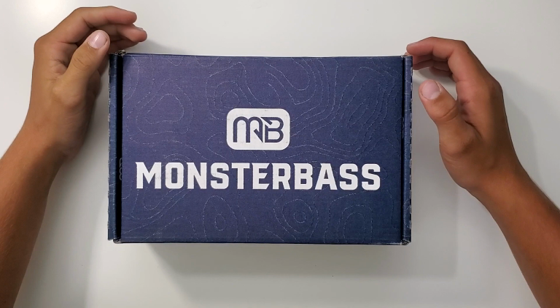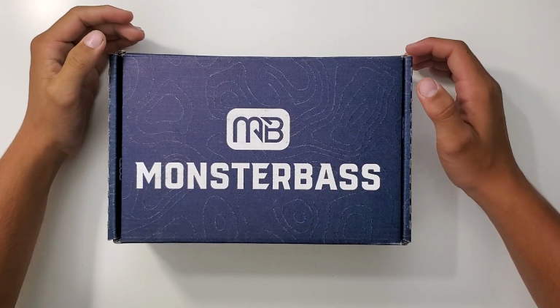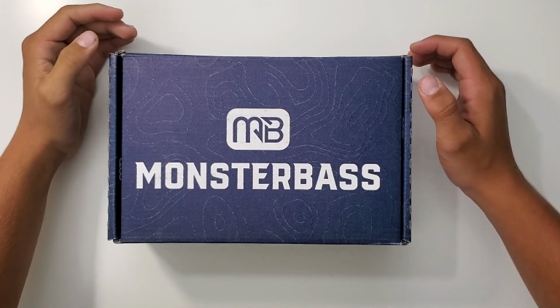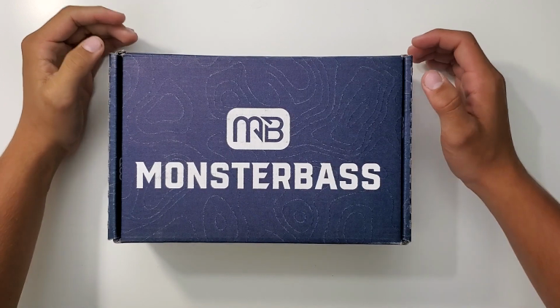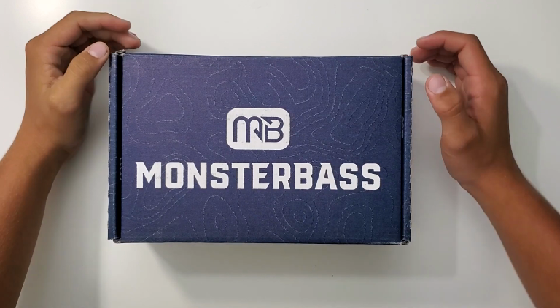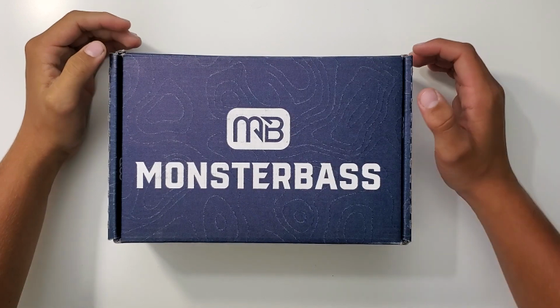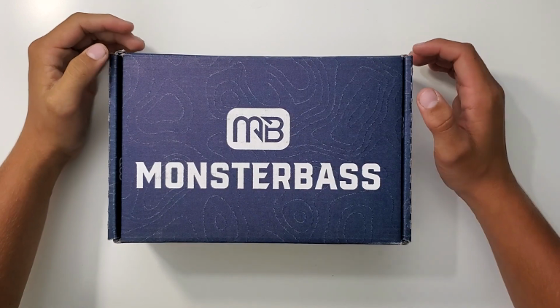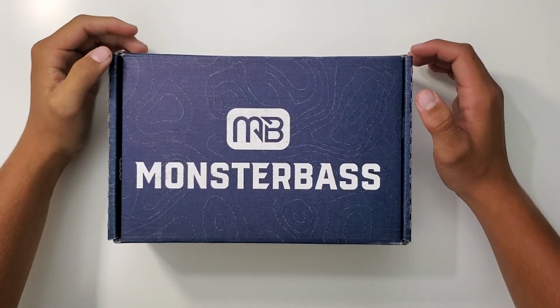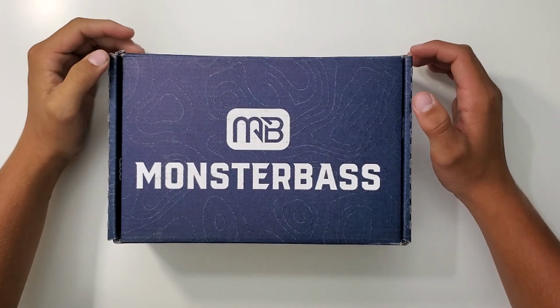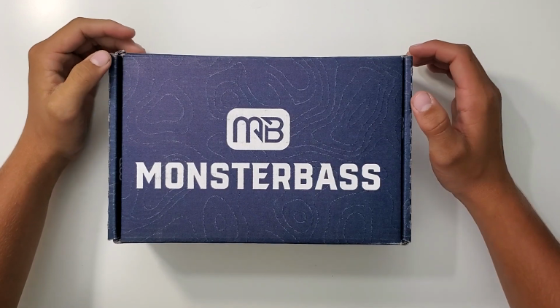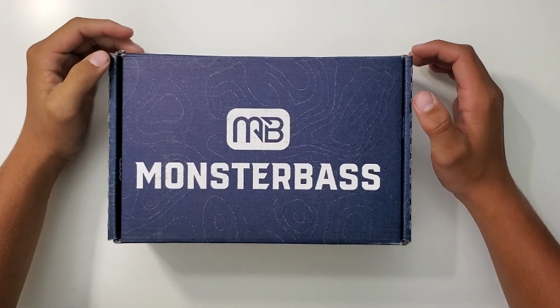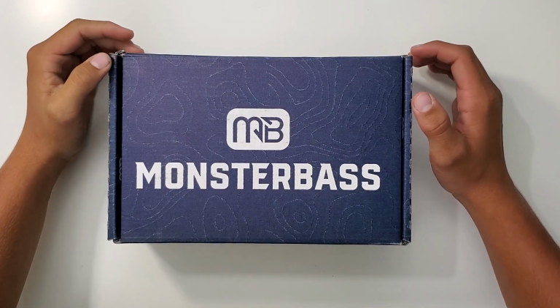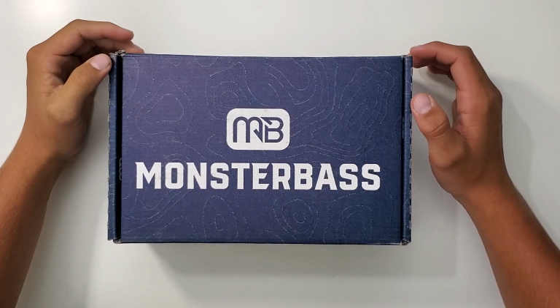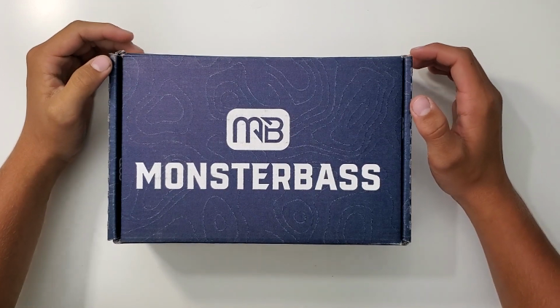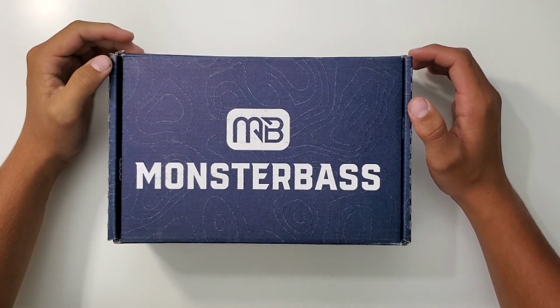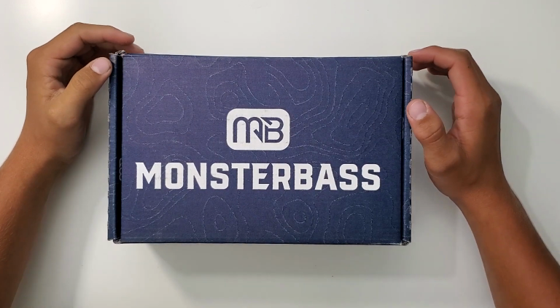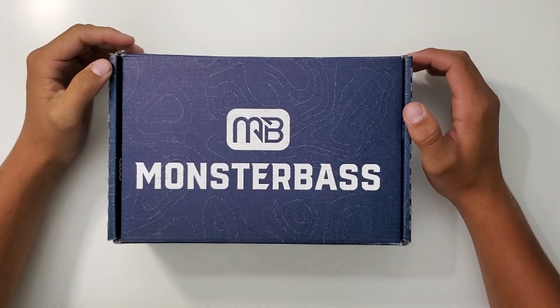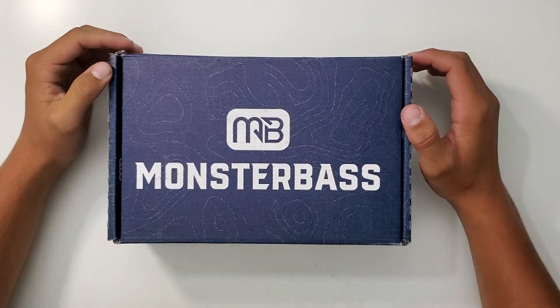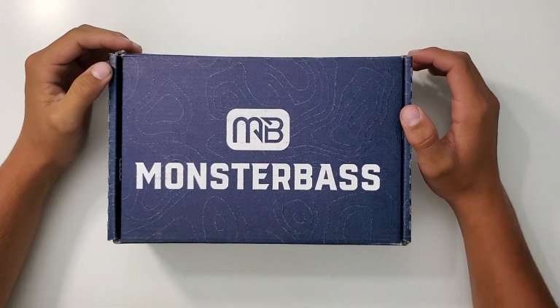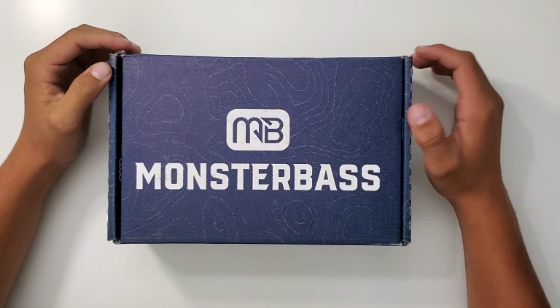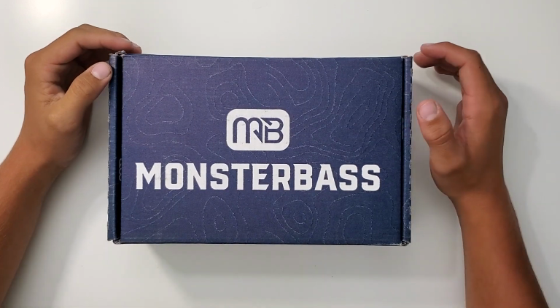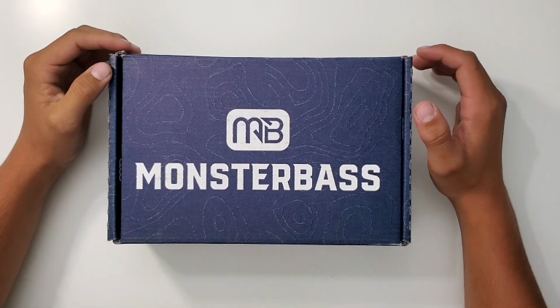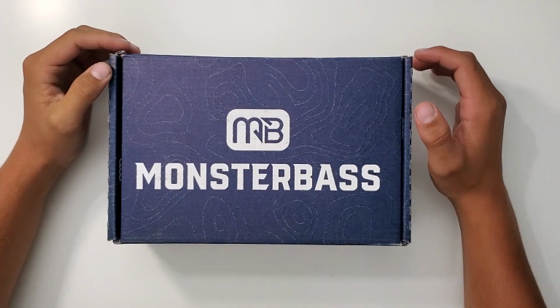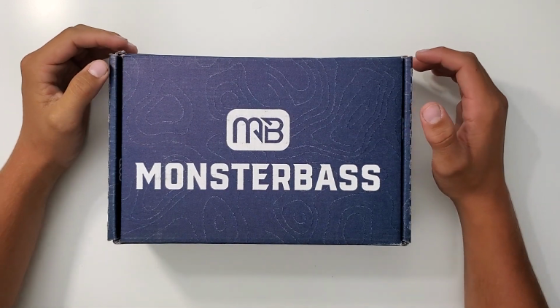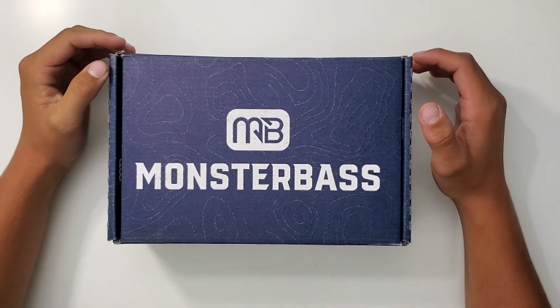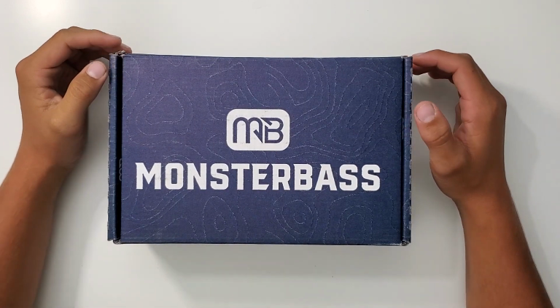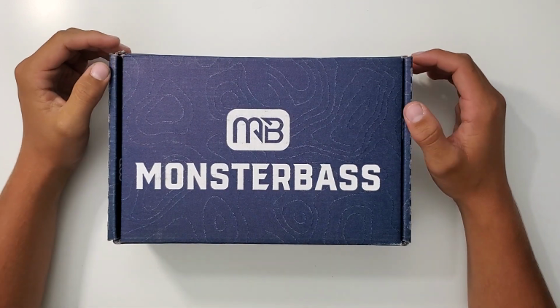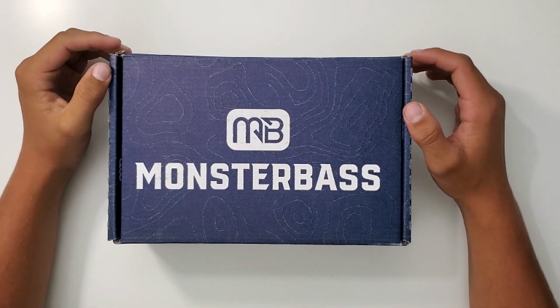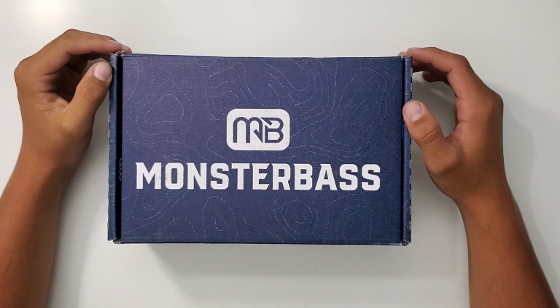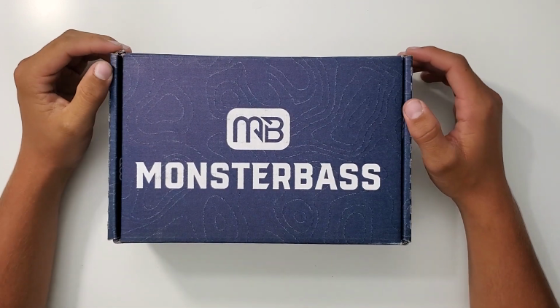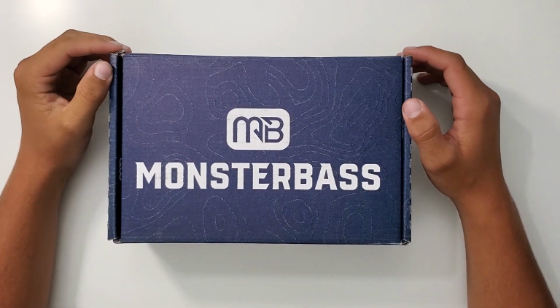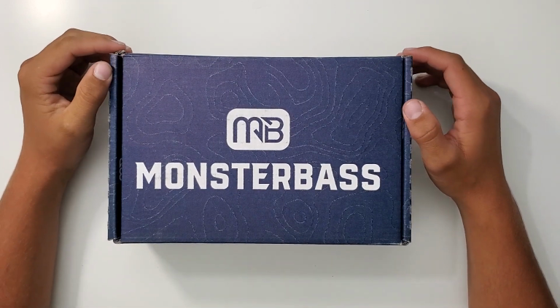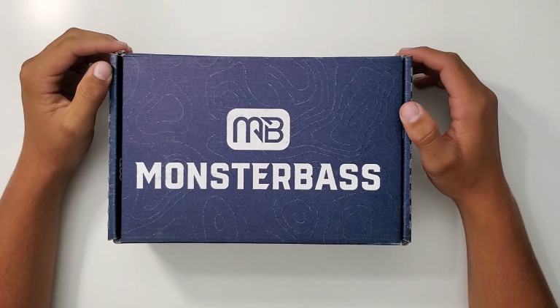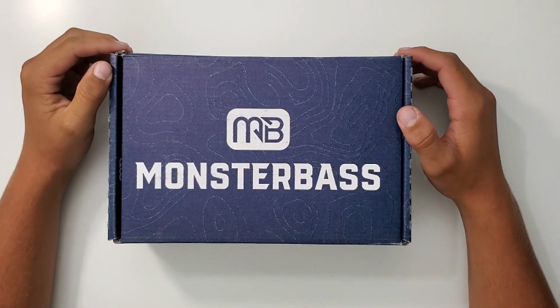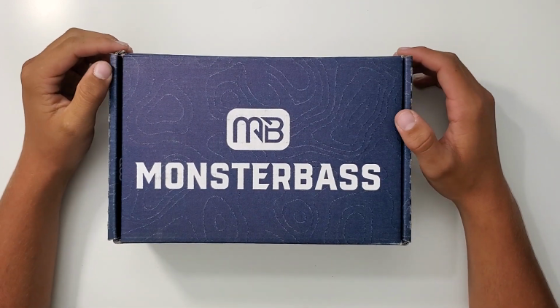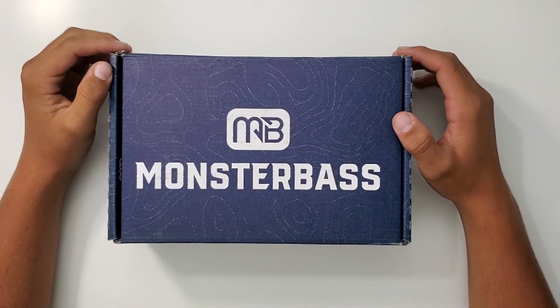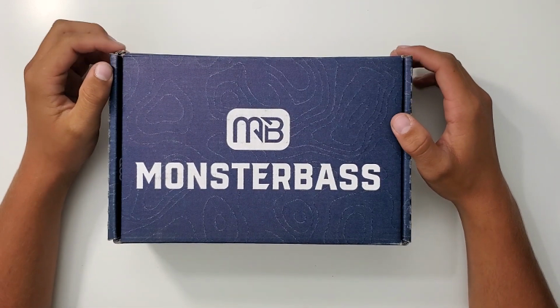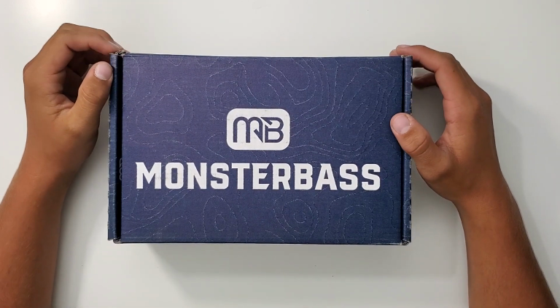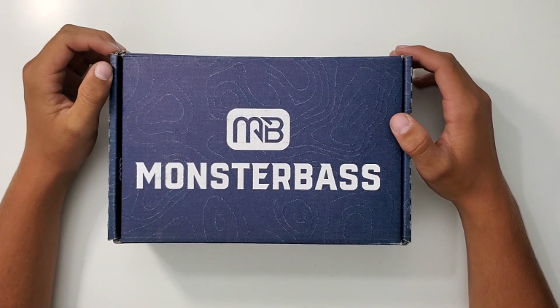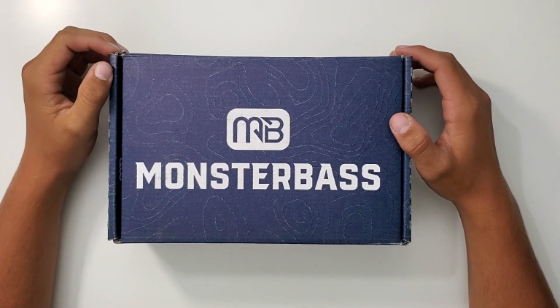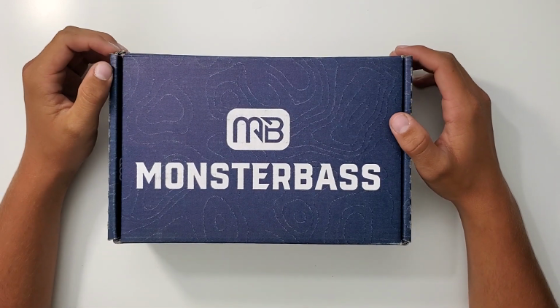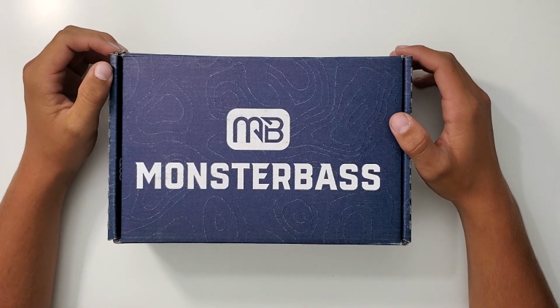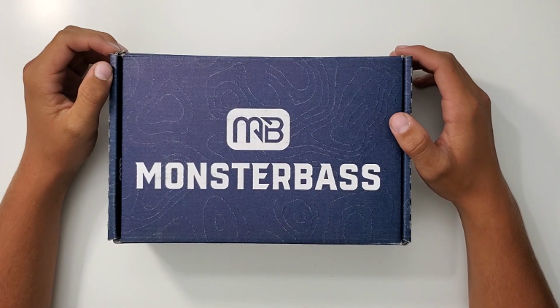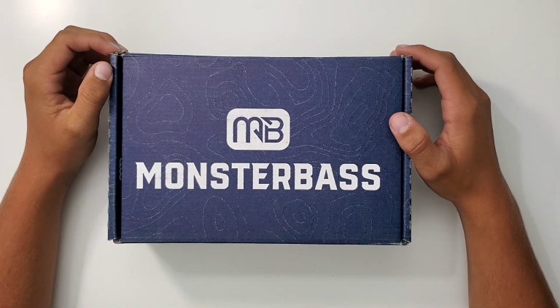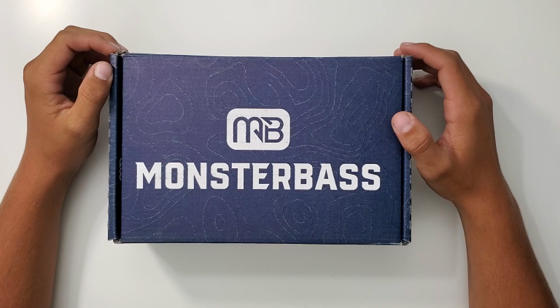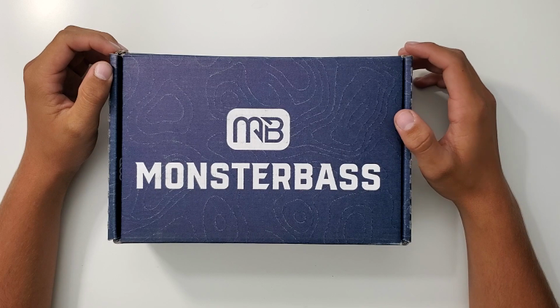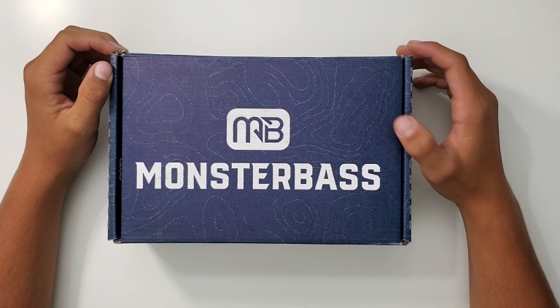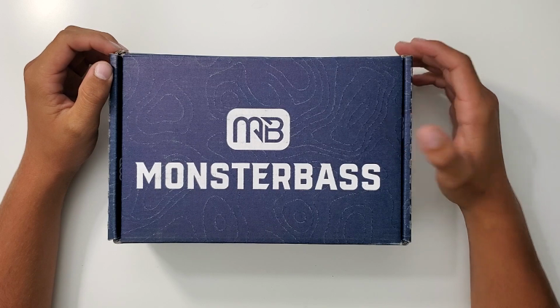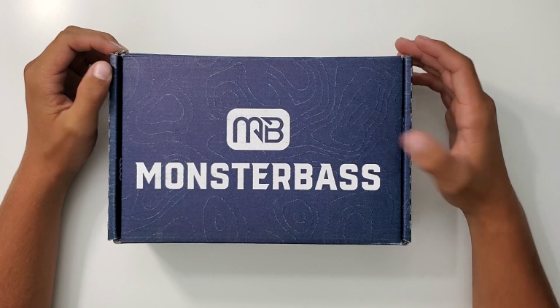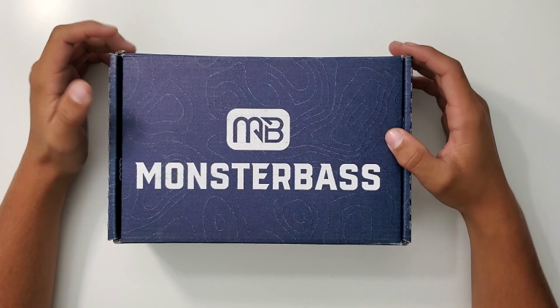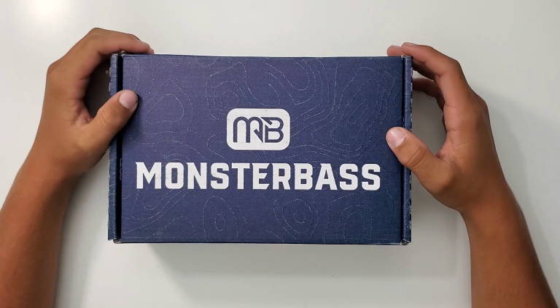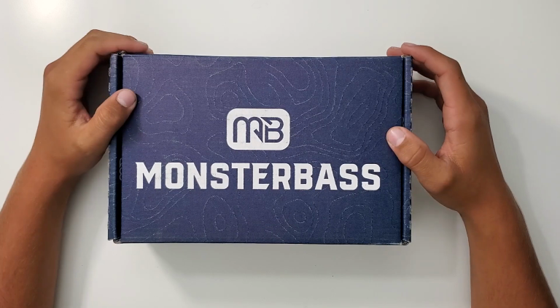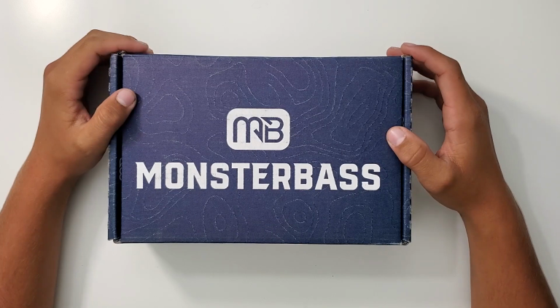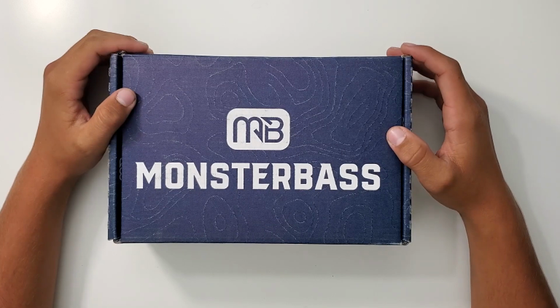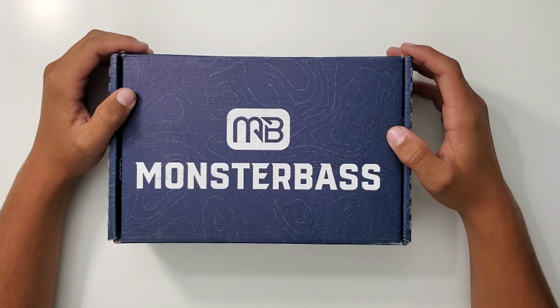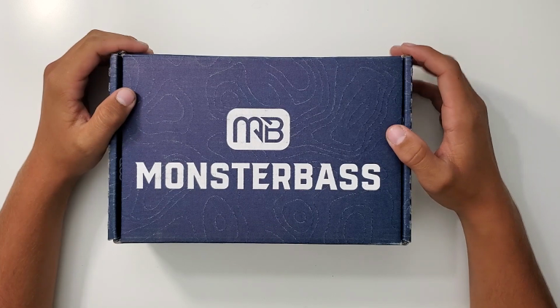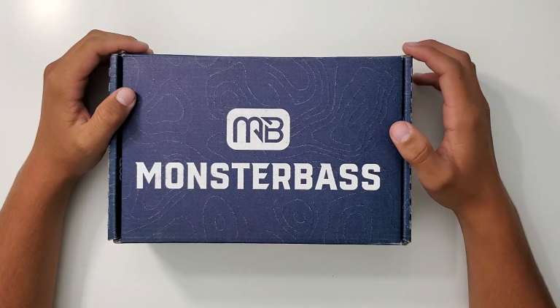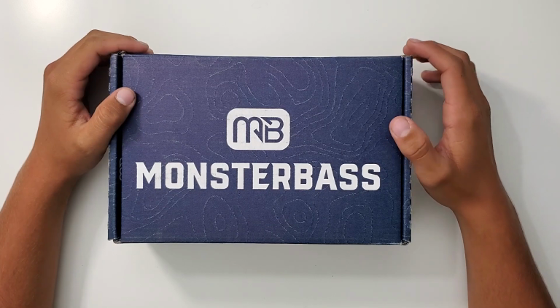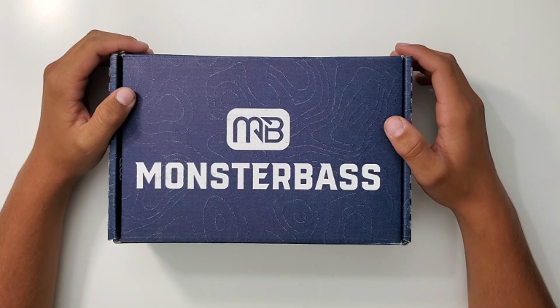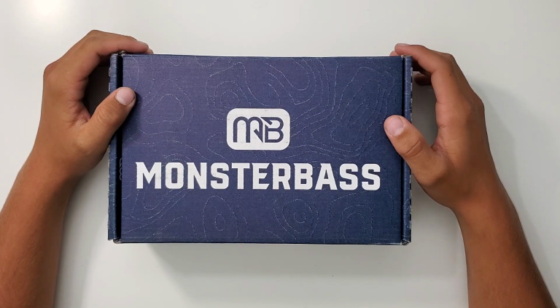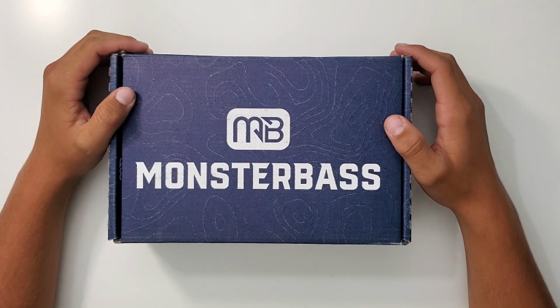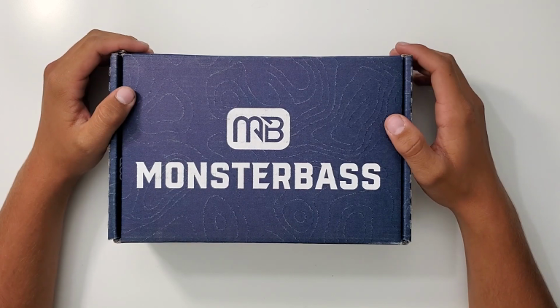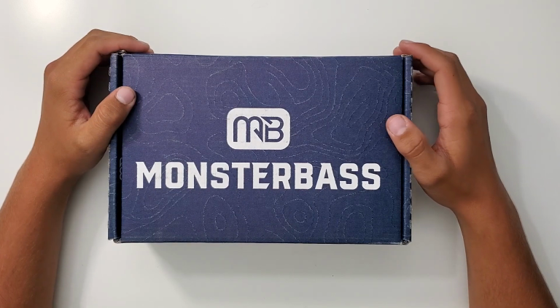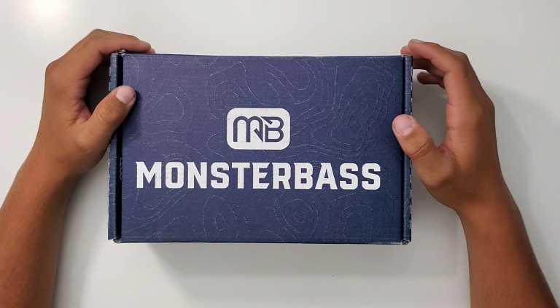Hey guys, Wander Outdoors here. Today we're gonna be taking a look at the September Monster Bash subscription box.